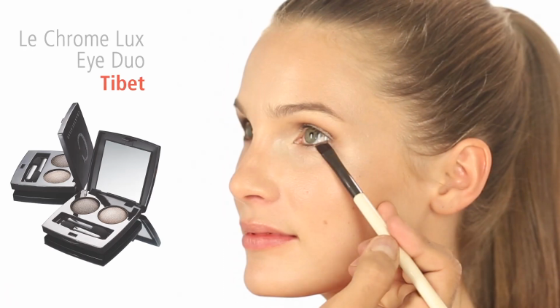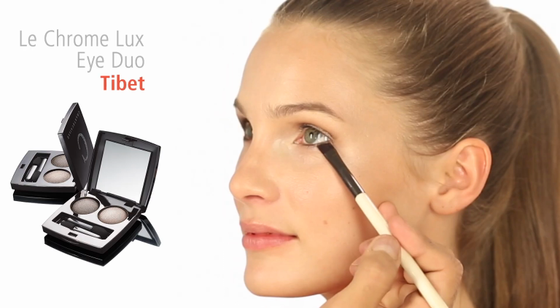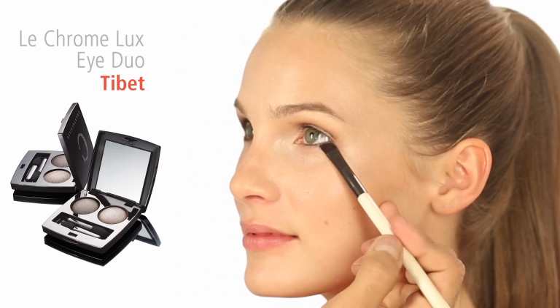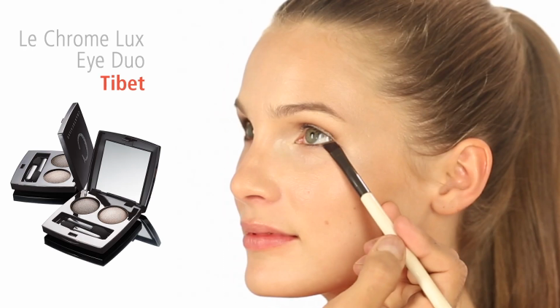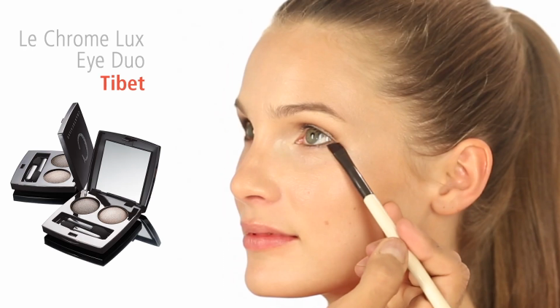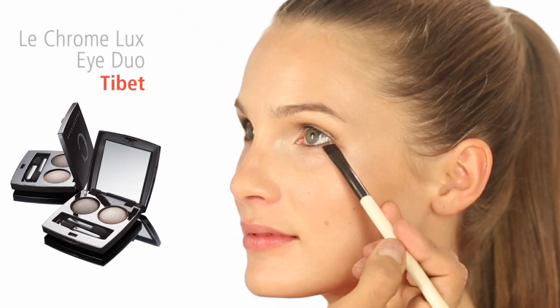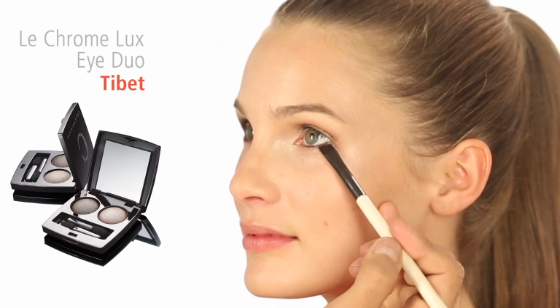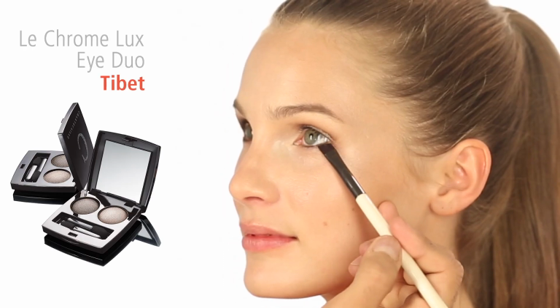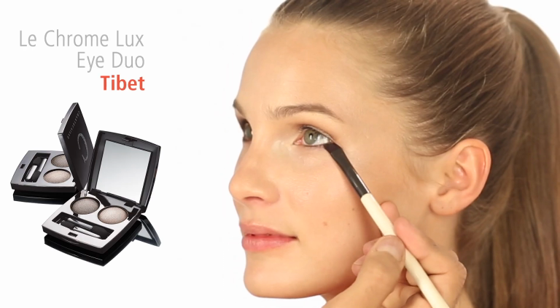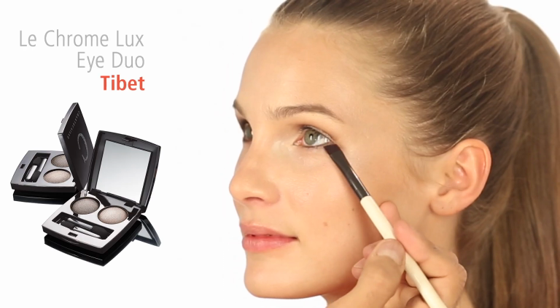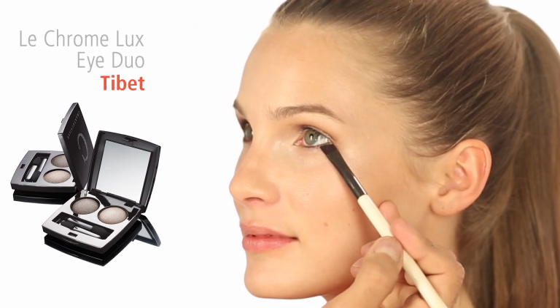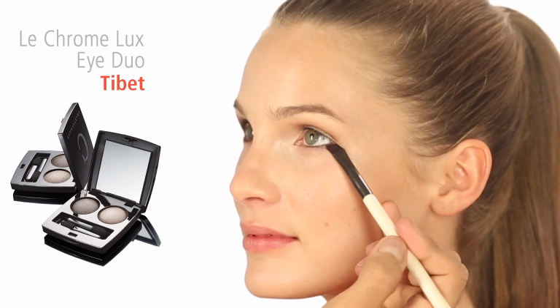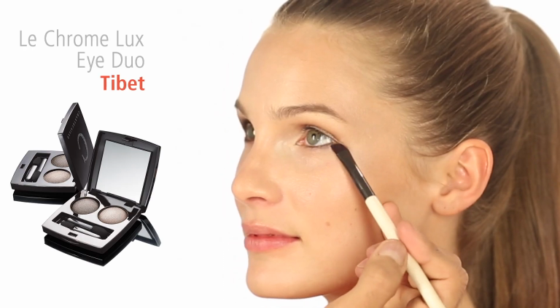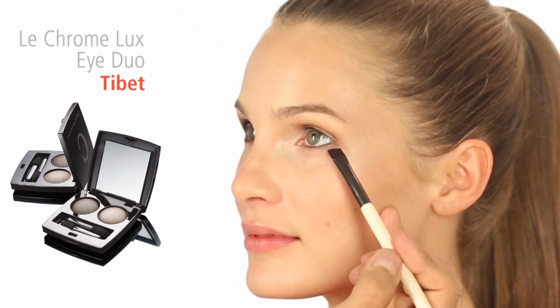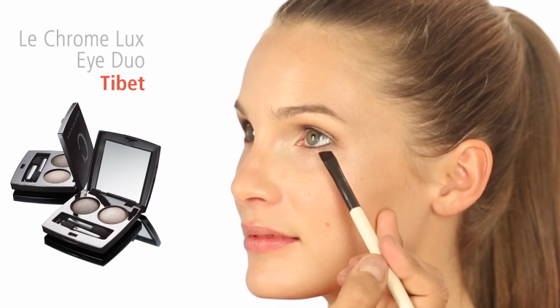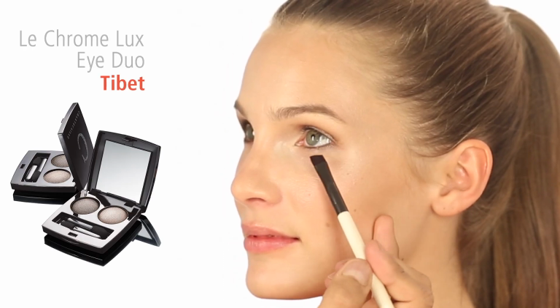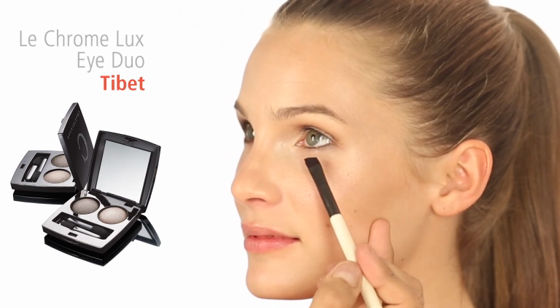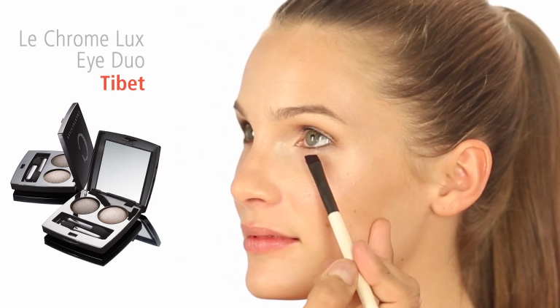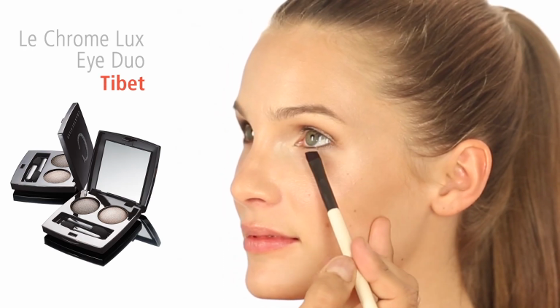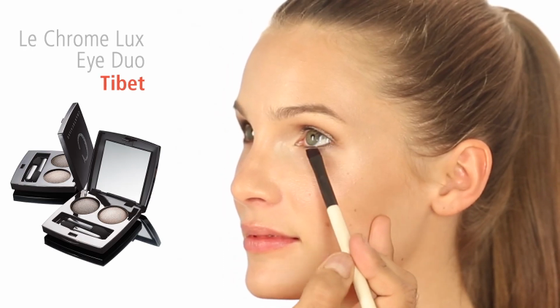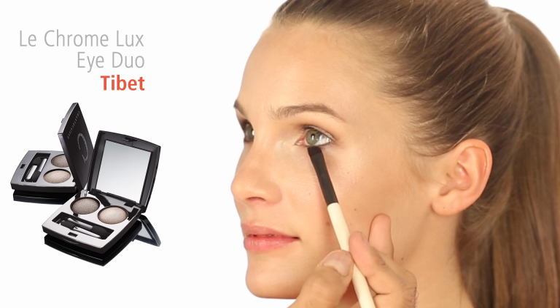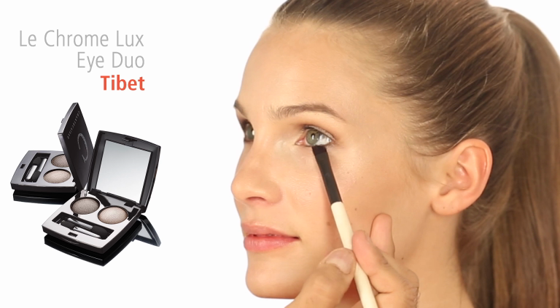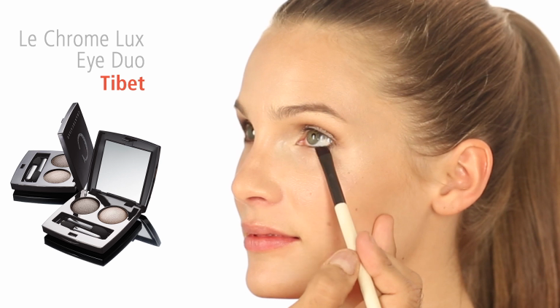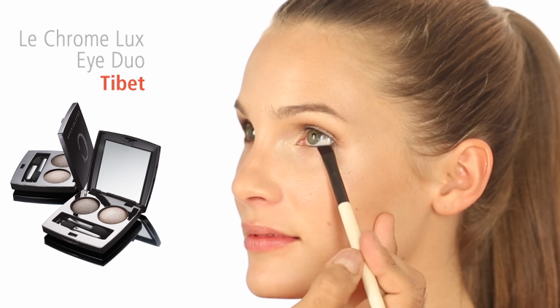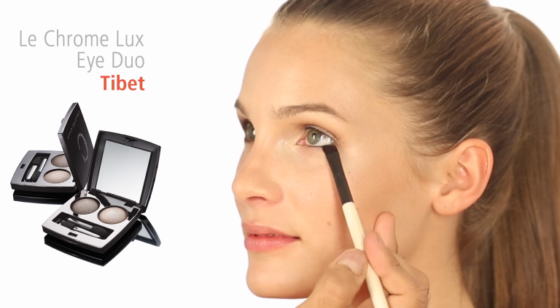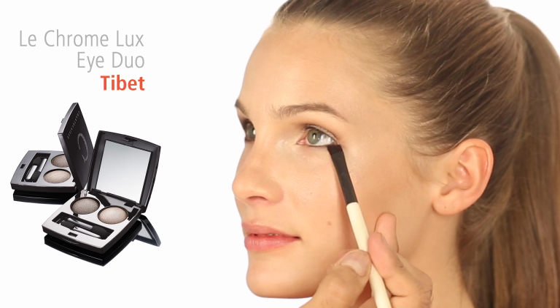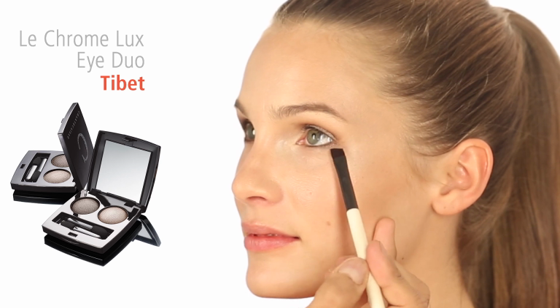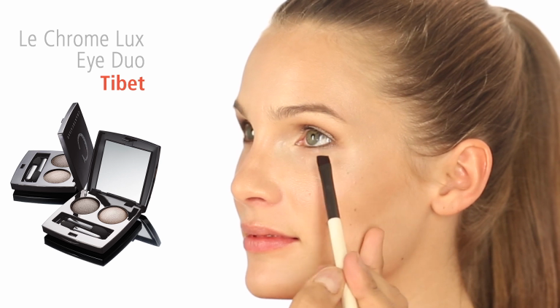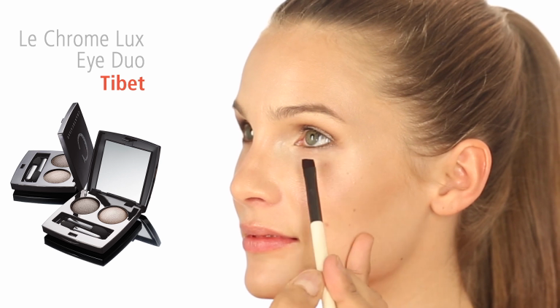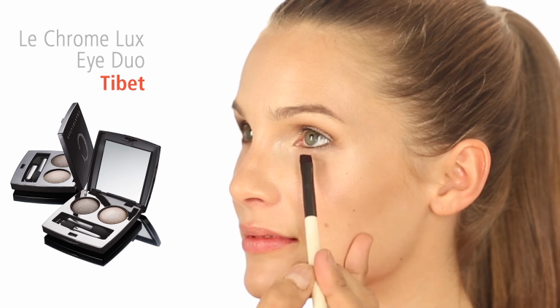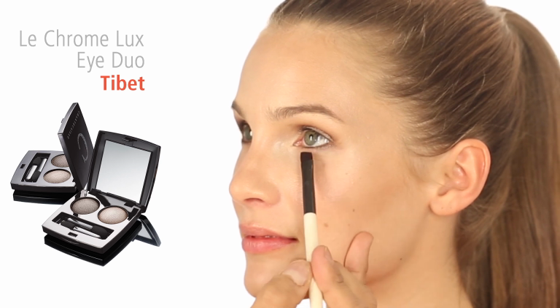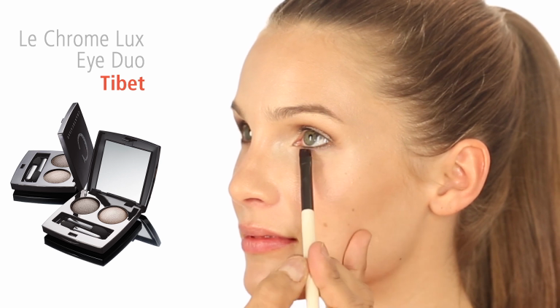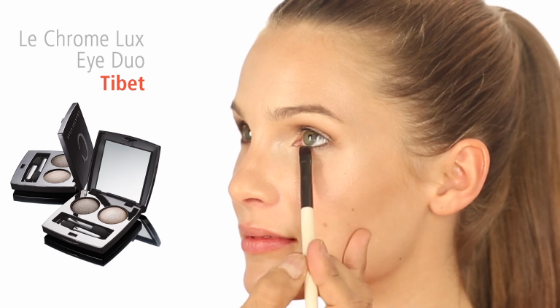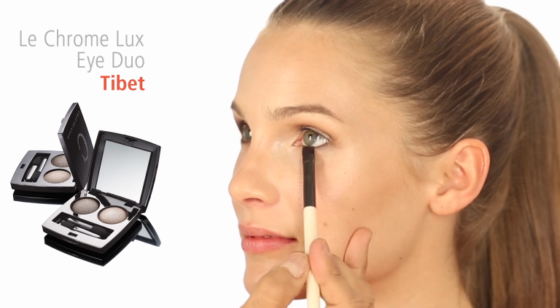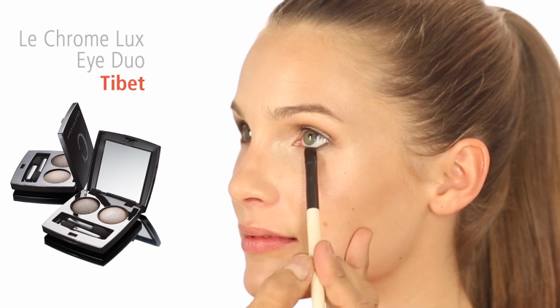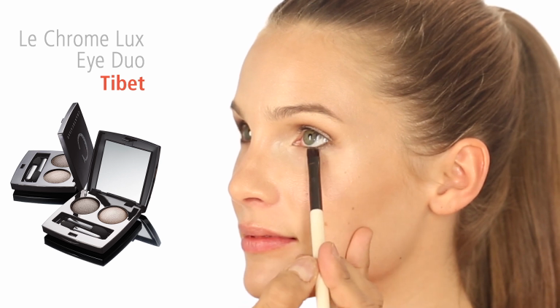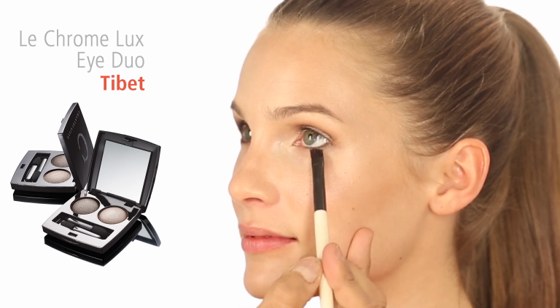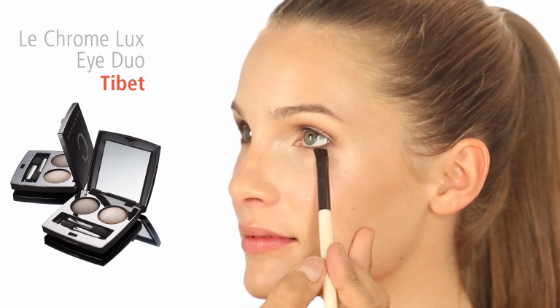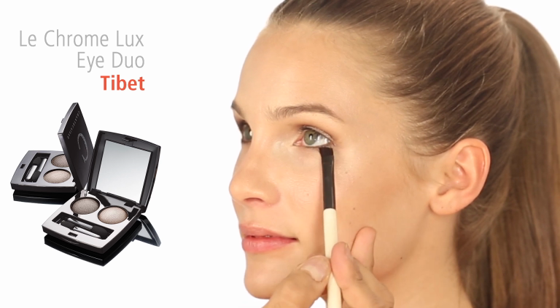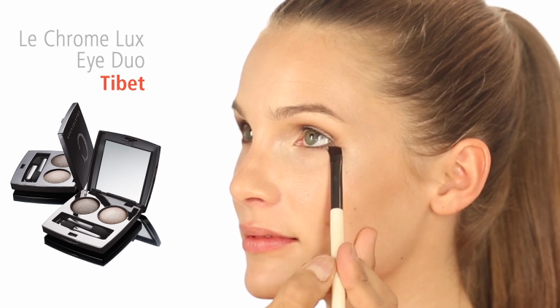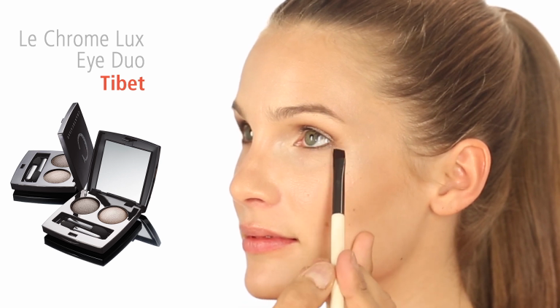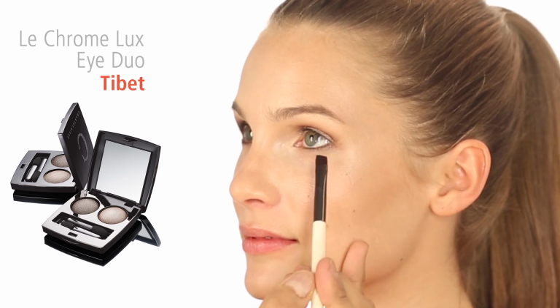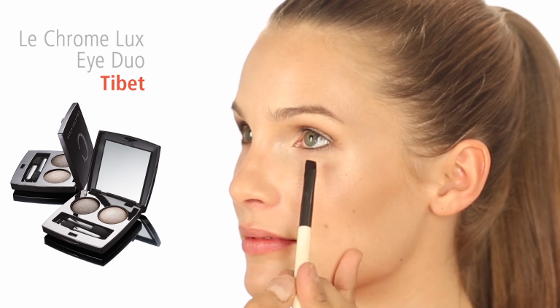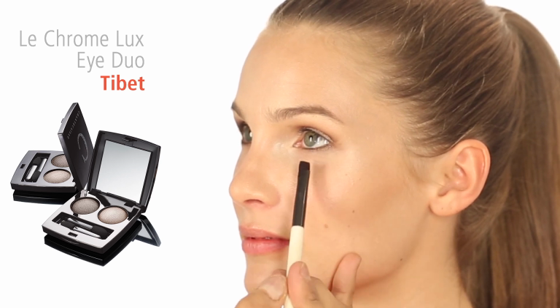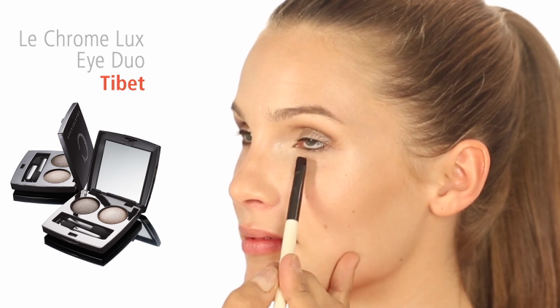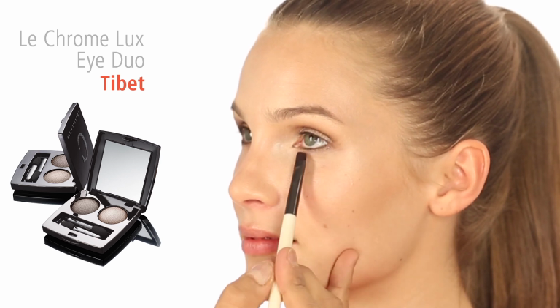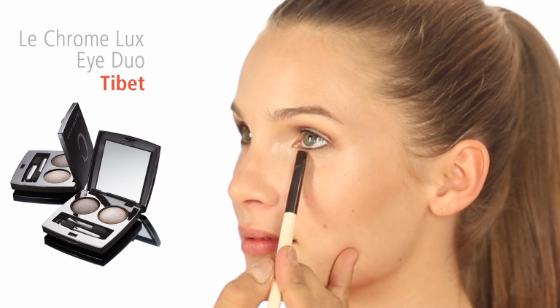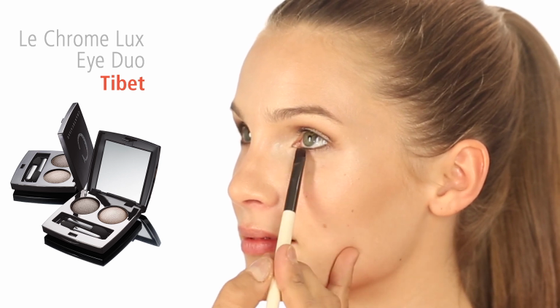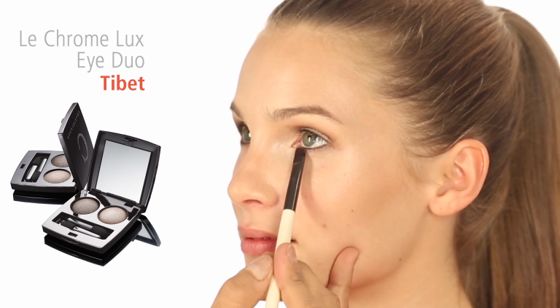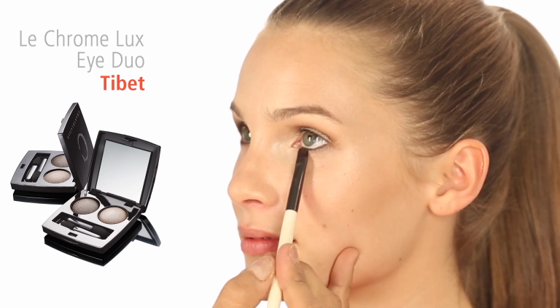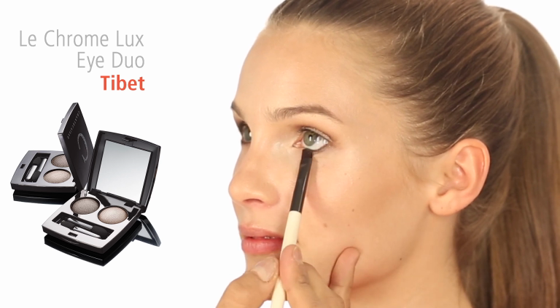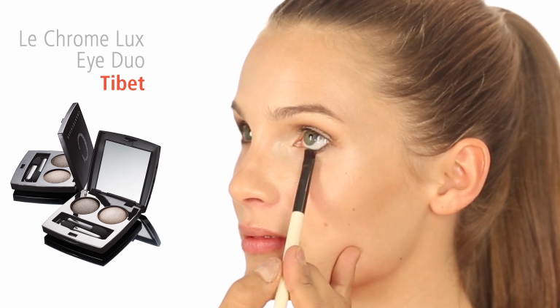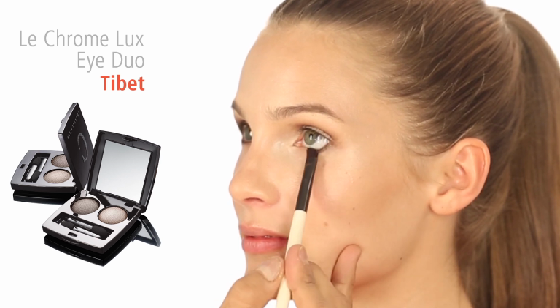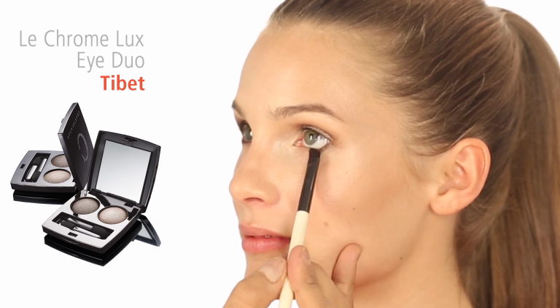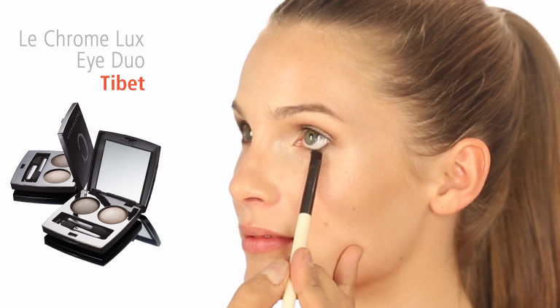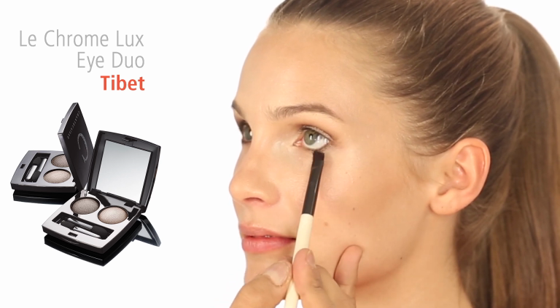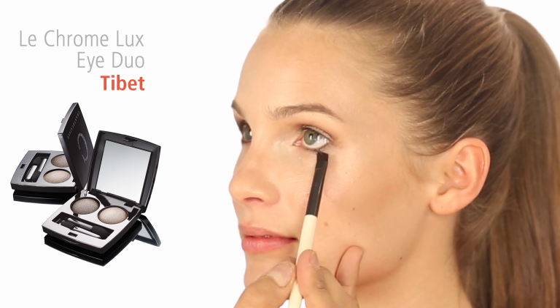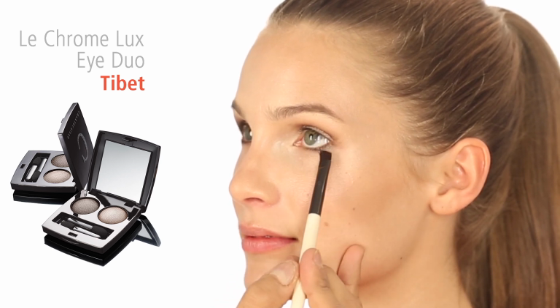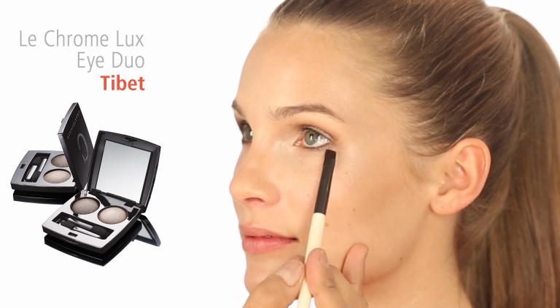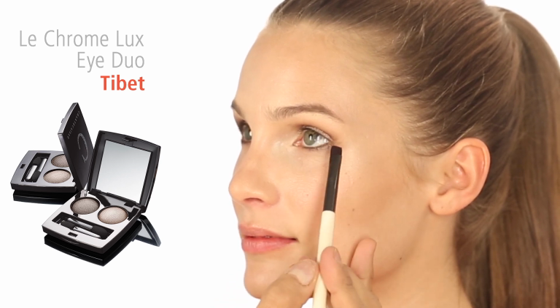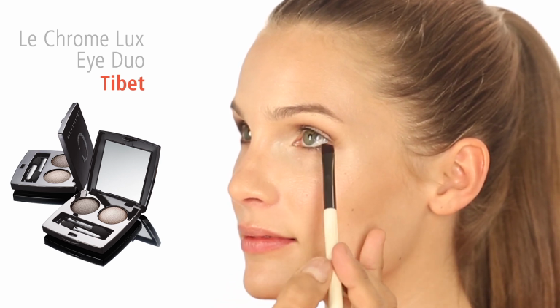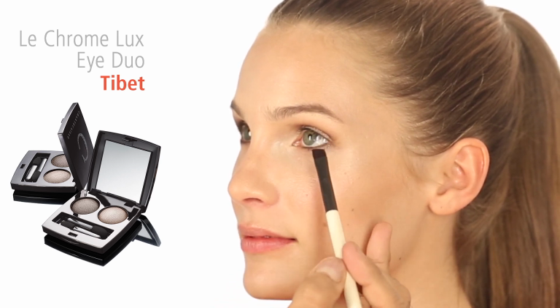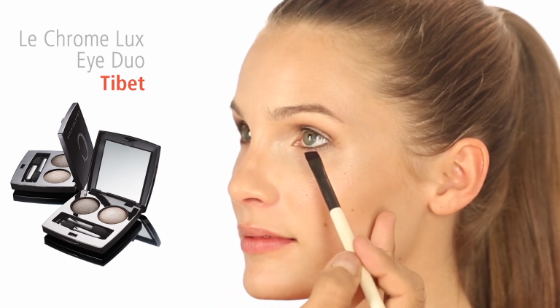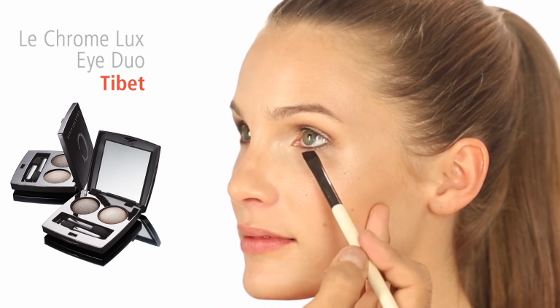Then define the bottom lash line with Lhasa using an eyeliner brush. Start at the outer corner and blend inwards.